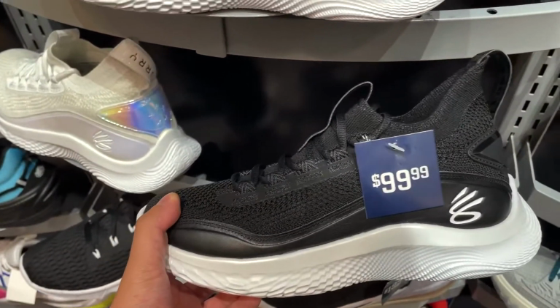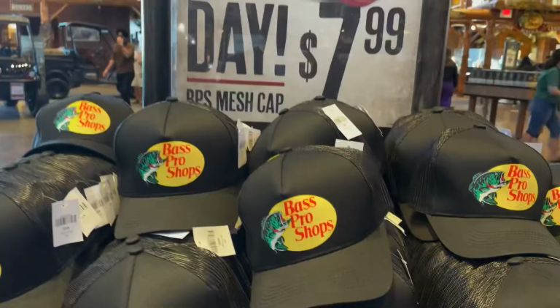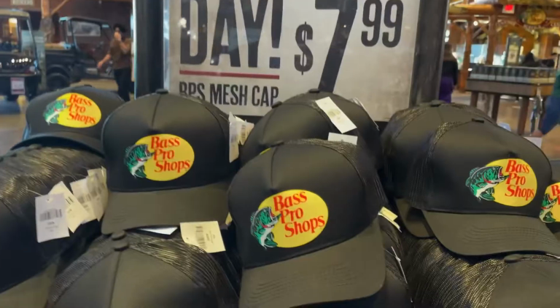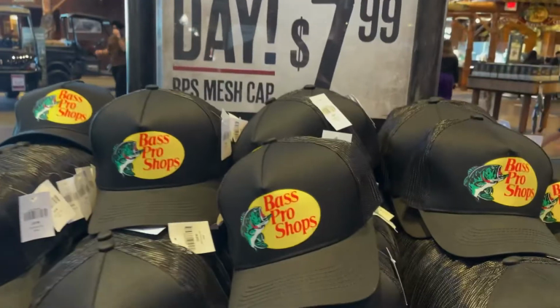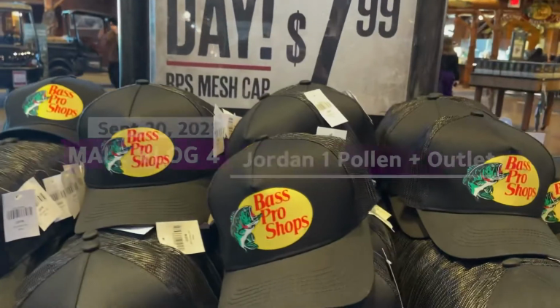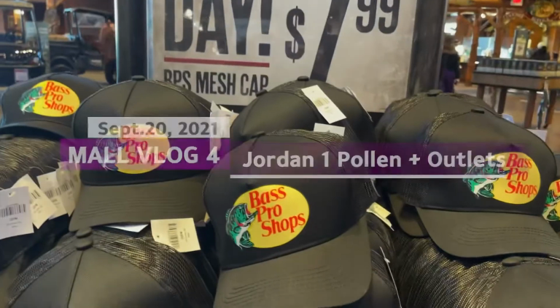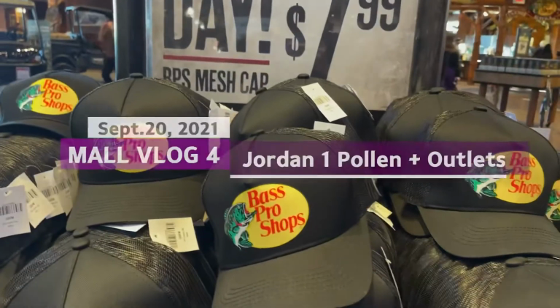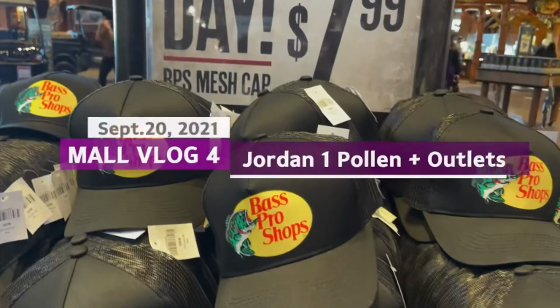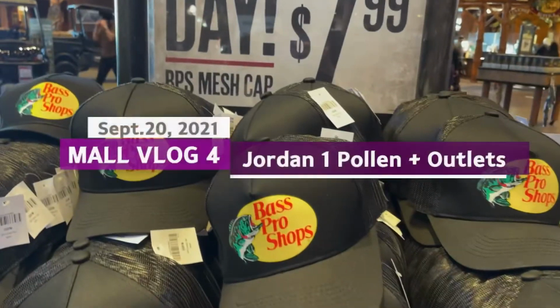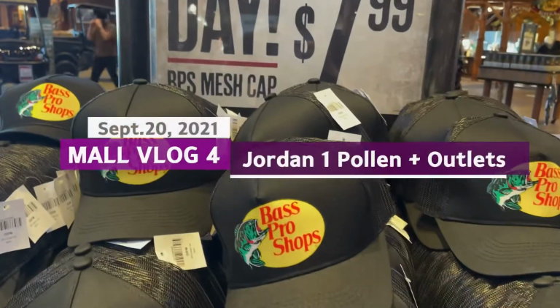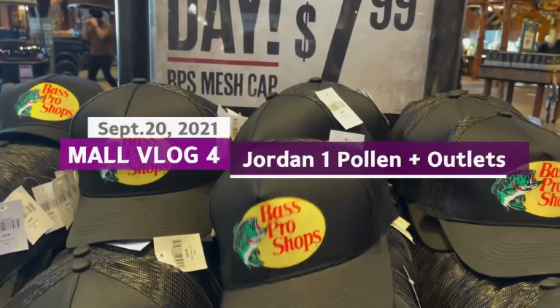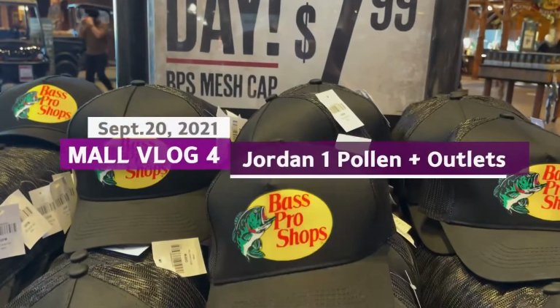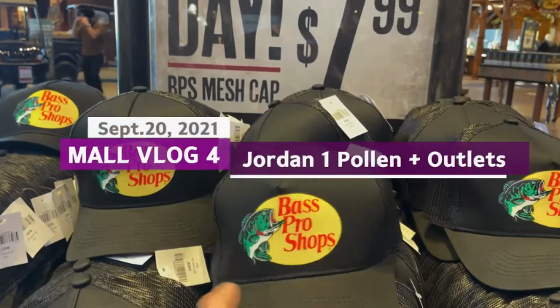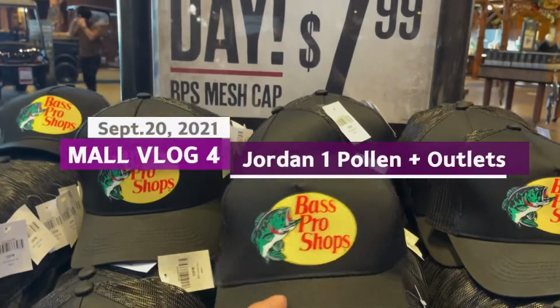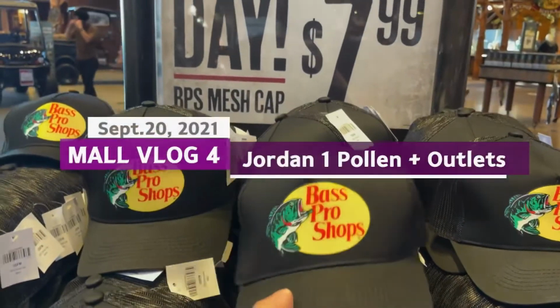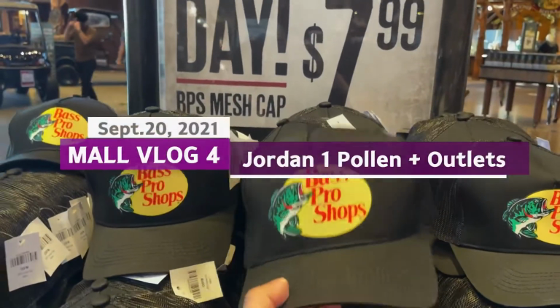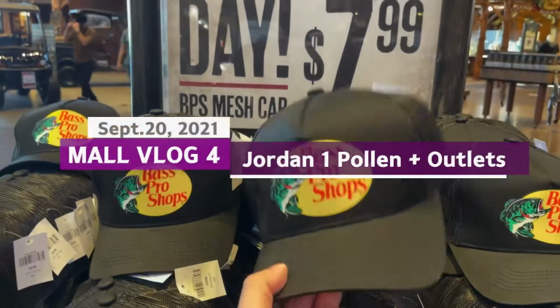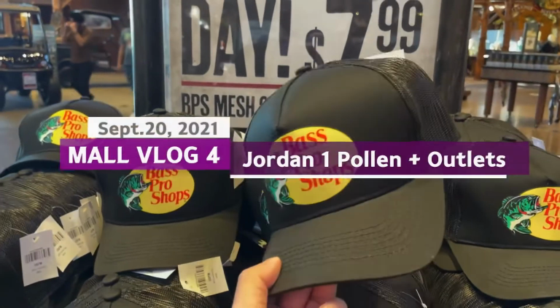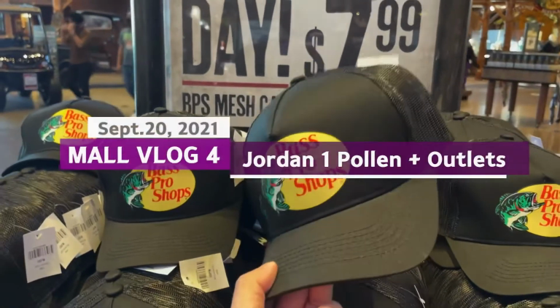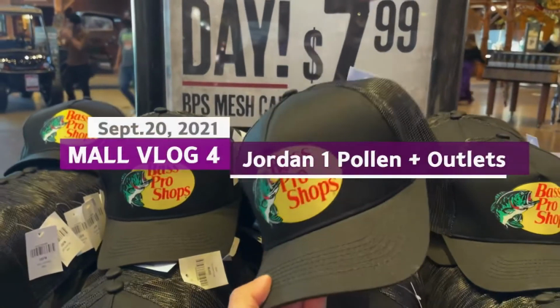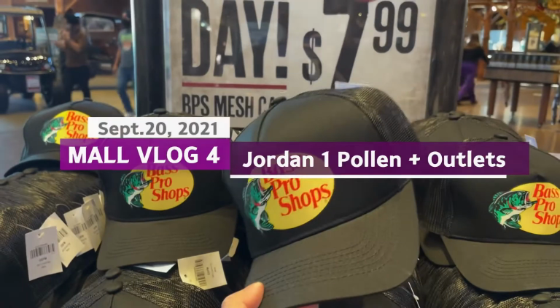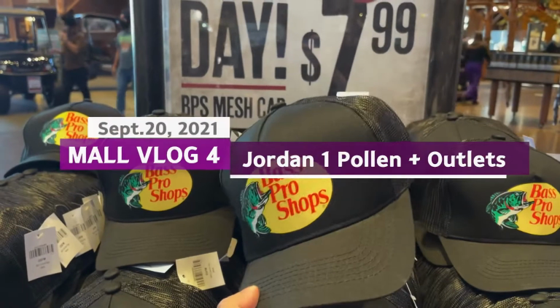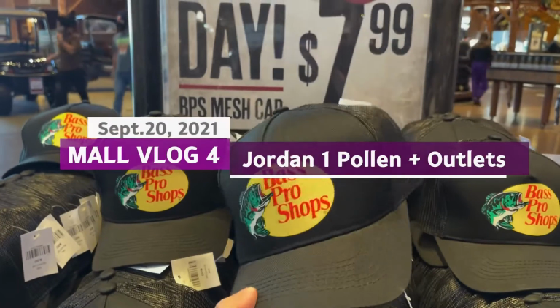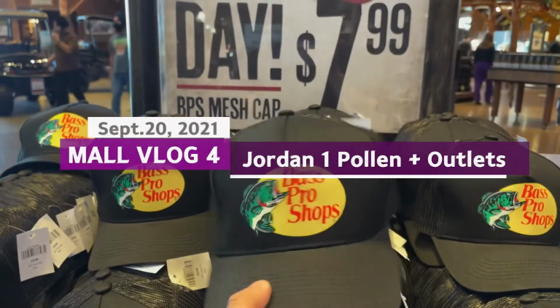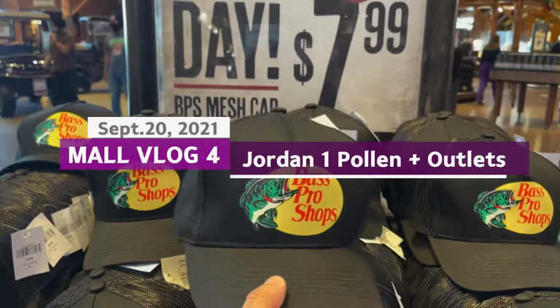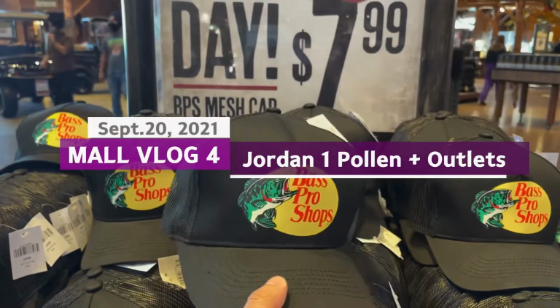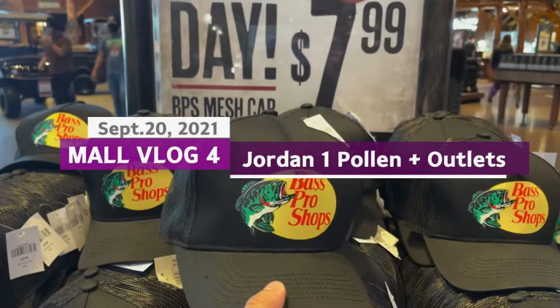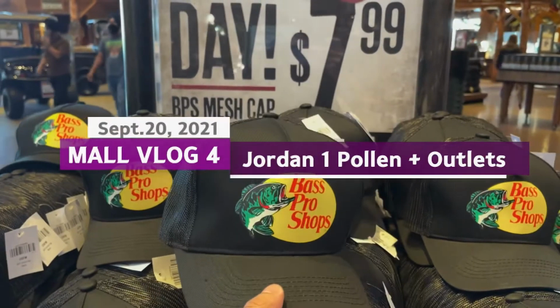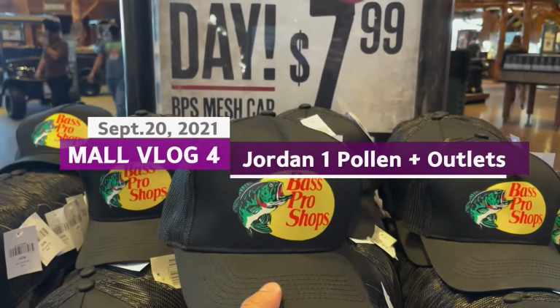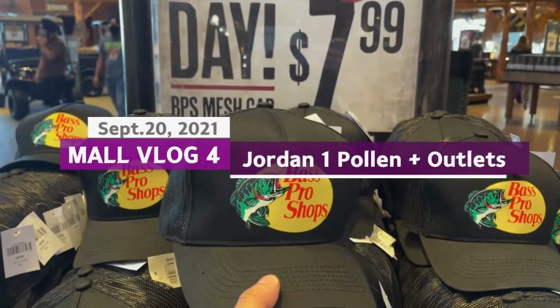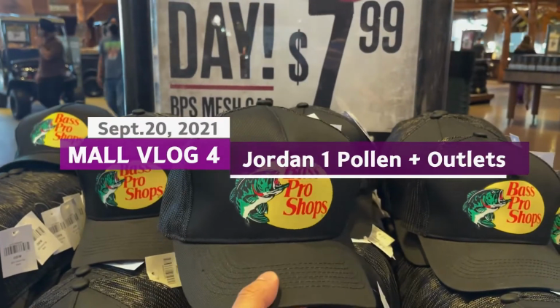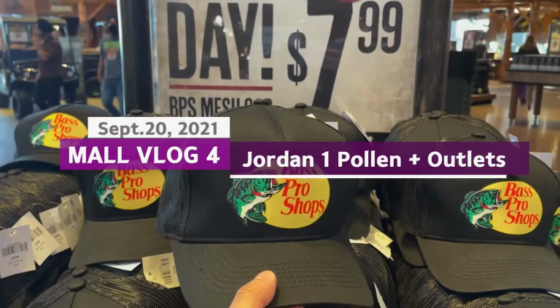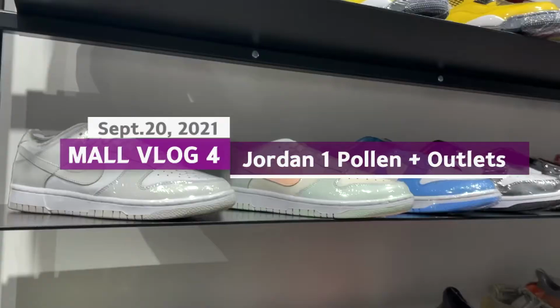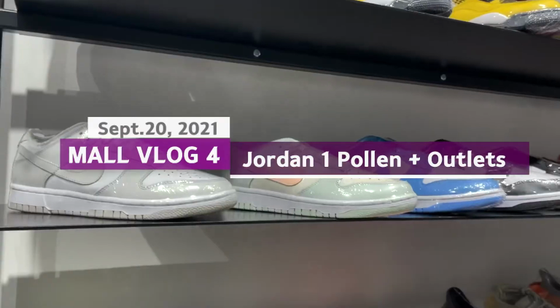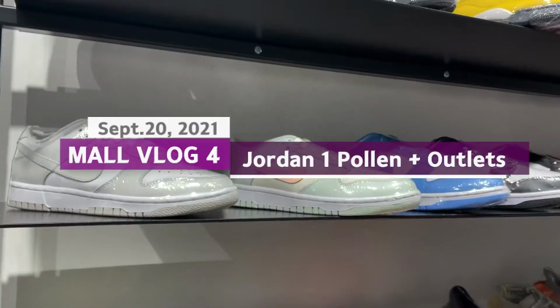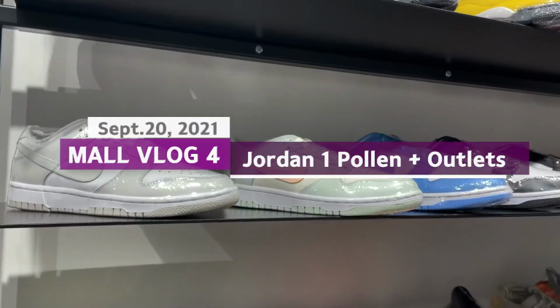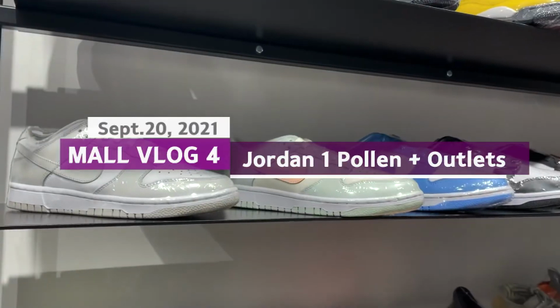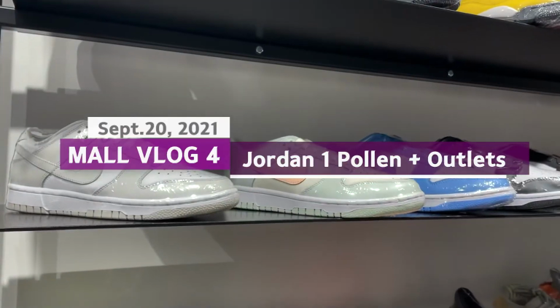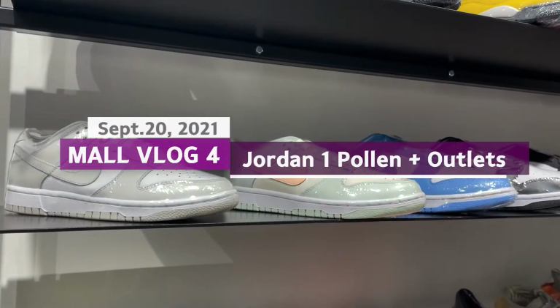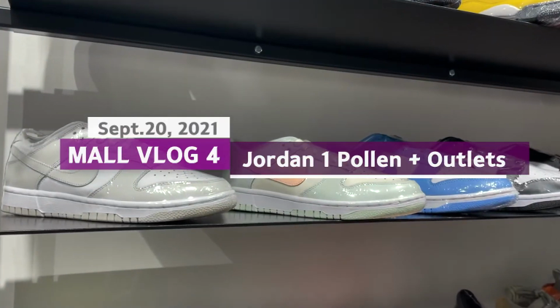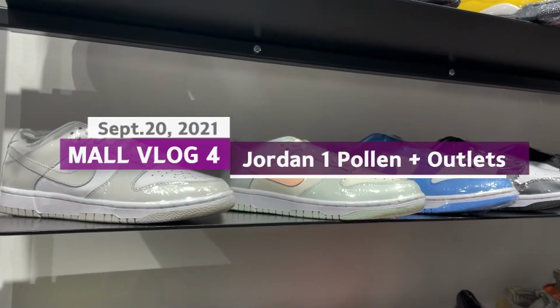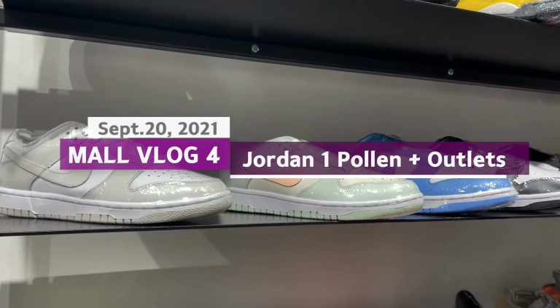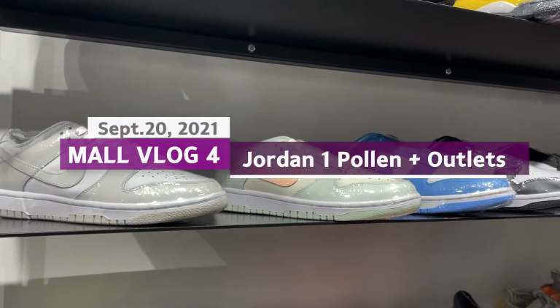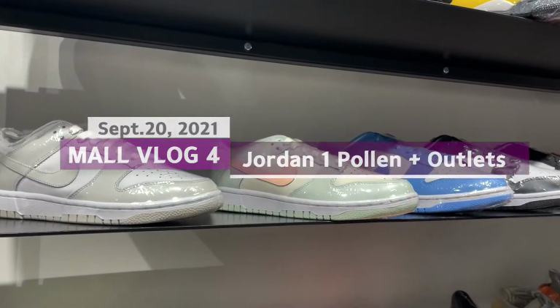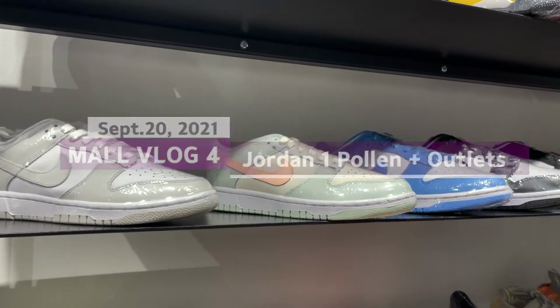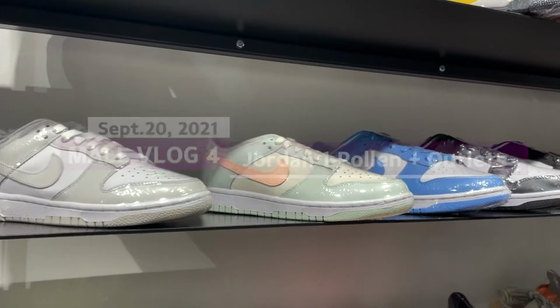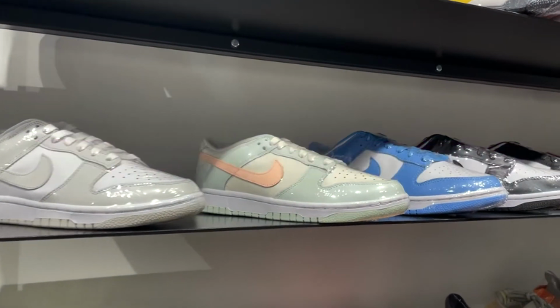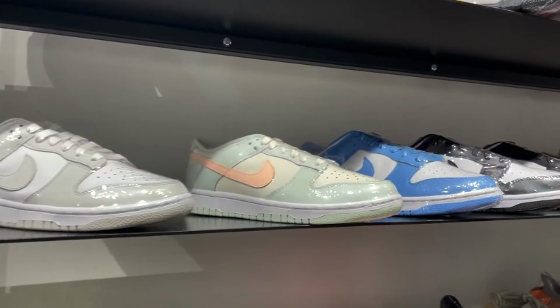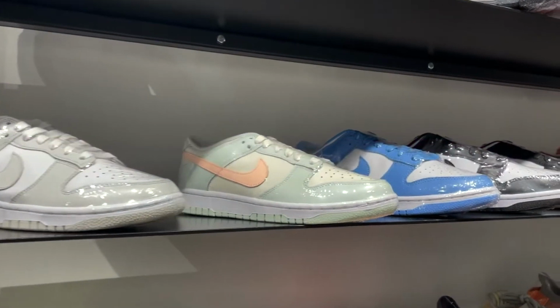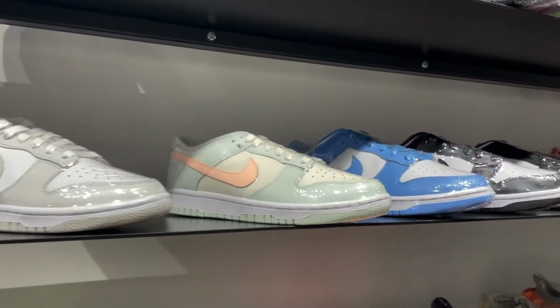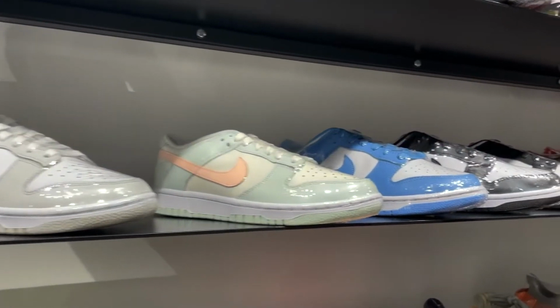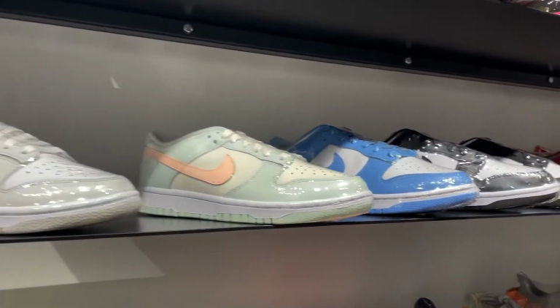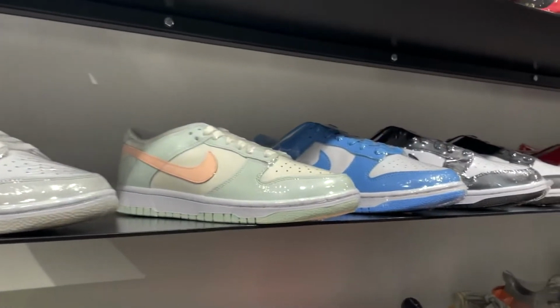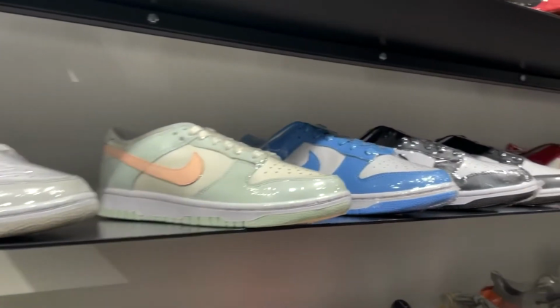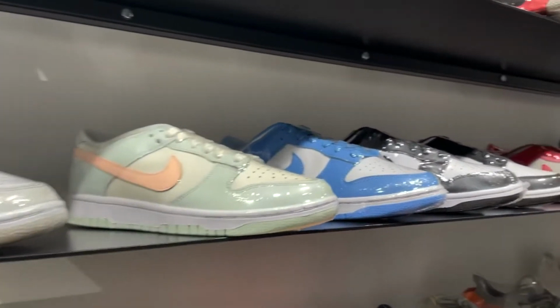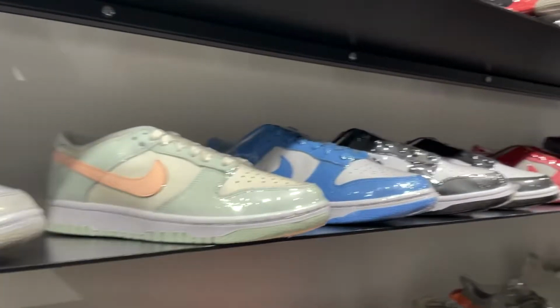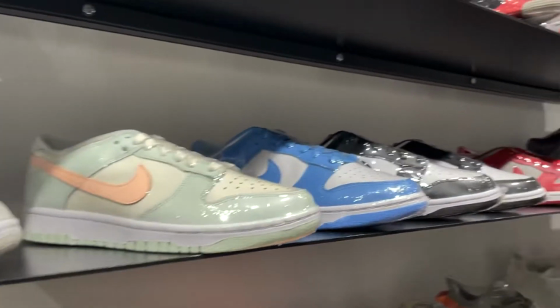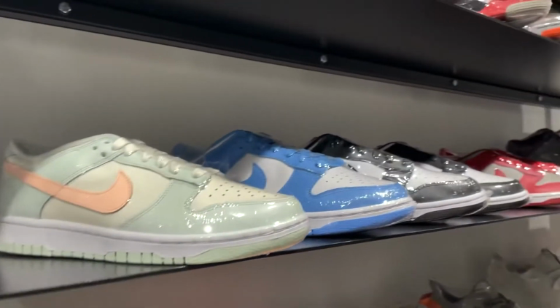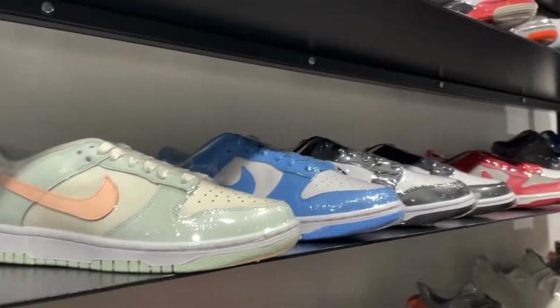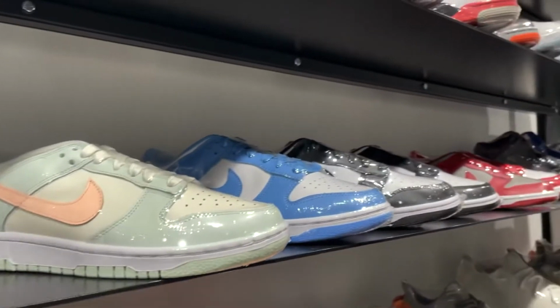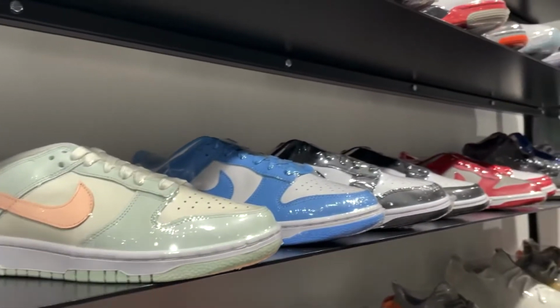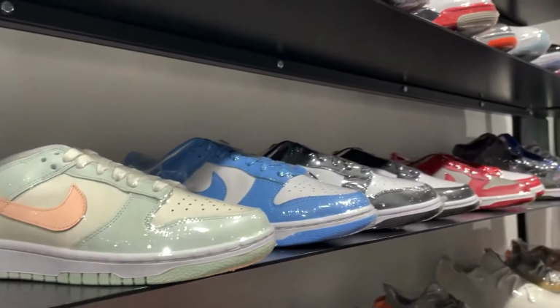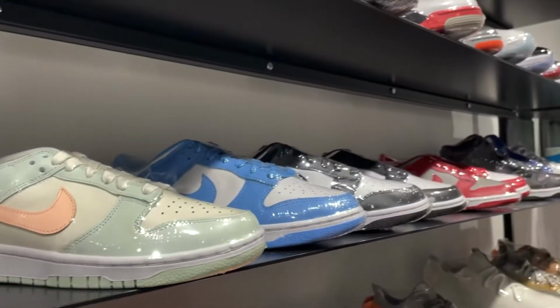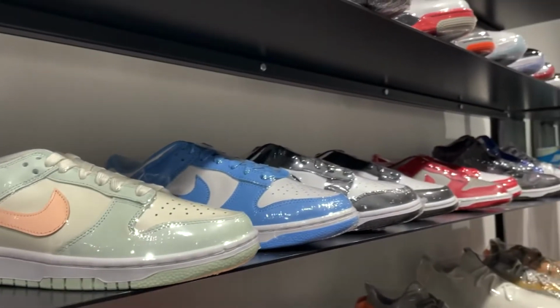Hey guys, welcome to another mall vlog. This one, as you saw from the start, wasn't really a pleasant experience, but here it is. Let's see what I found.